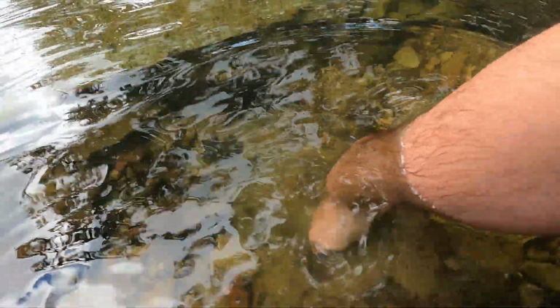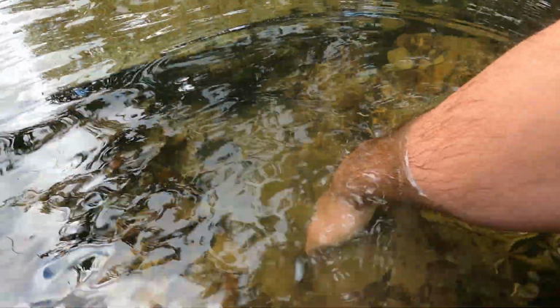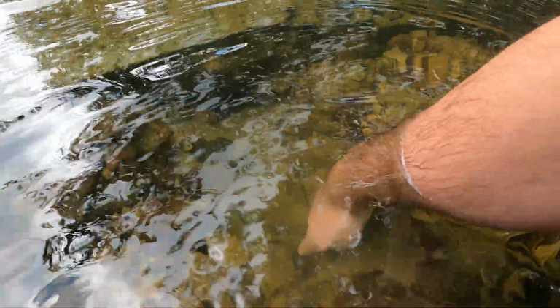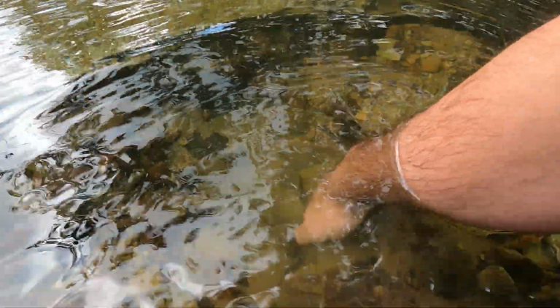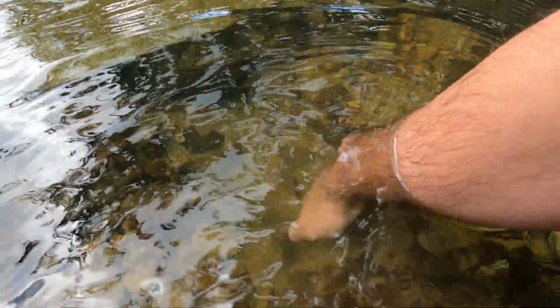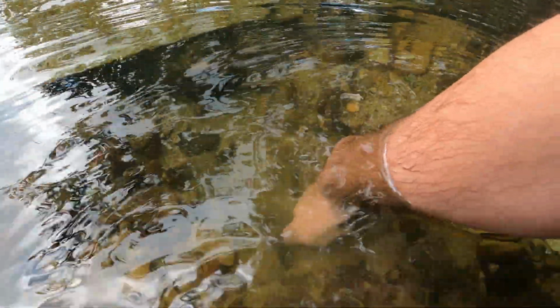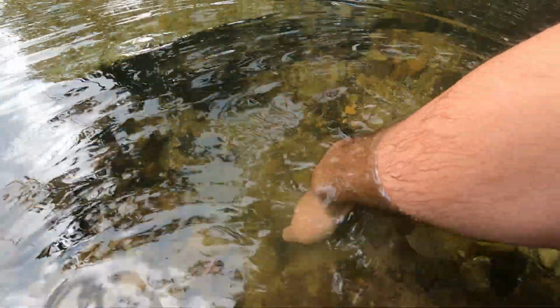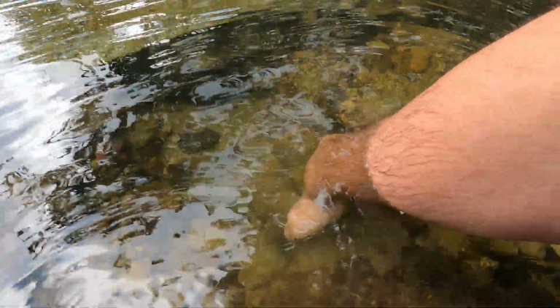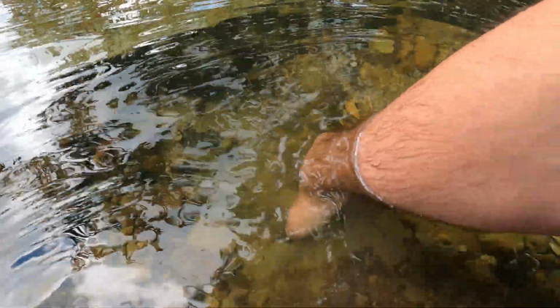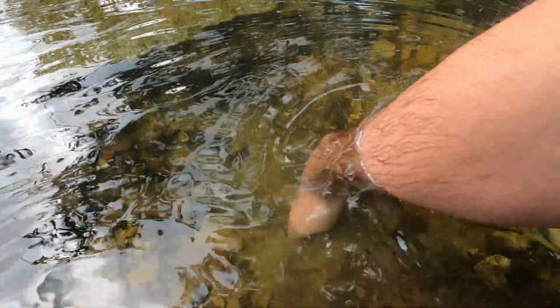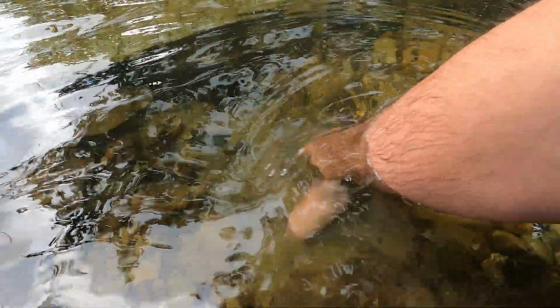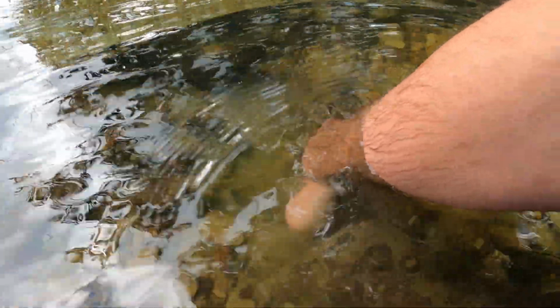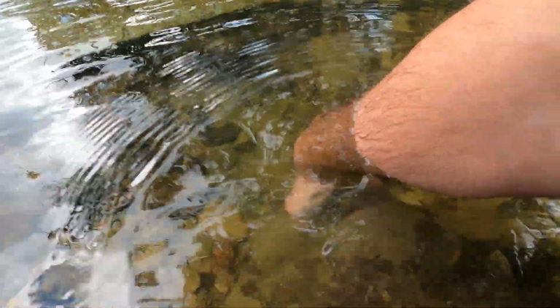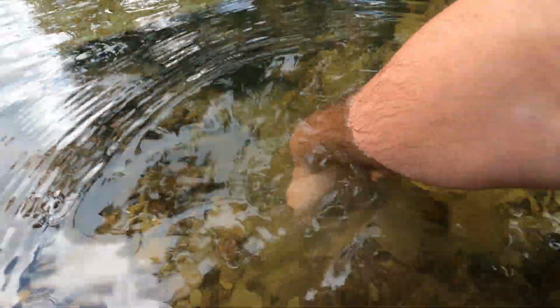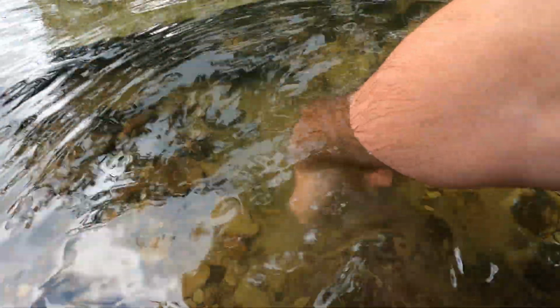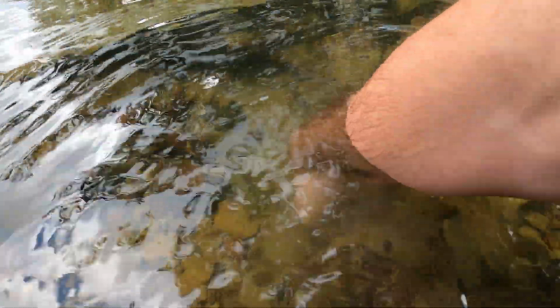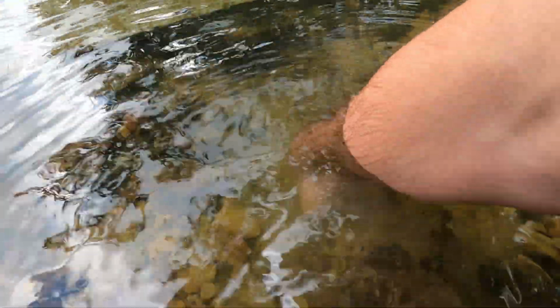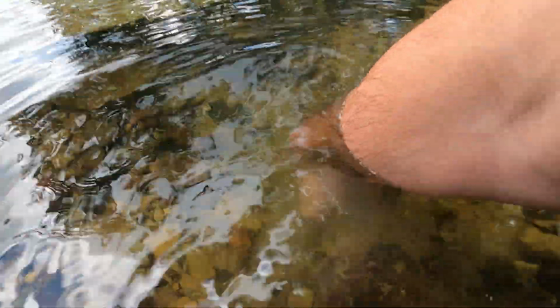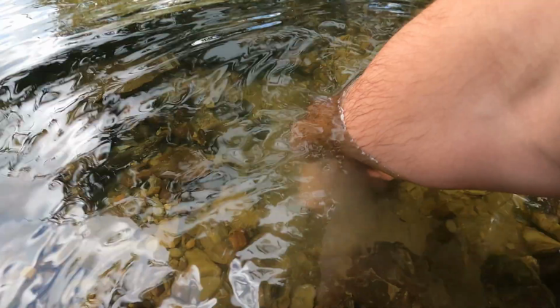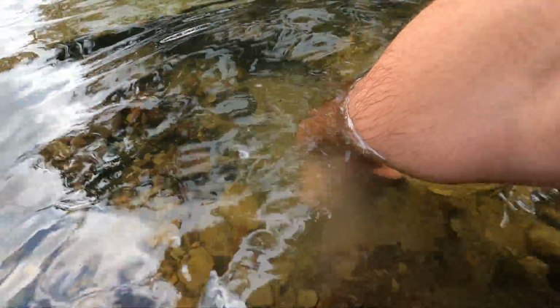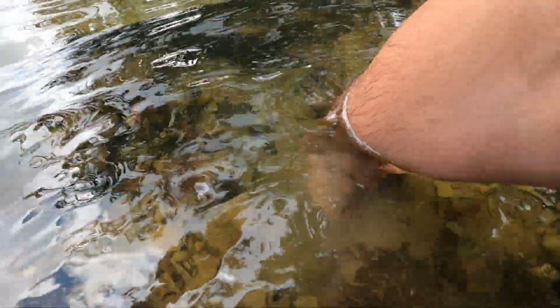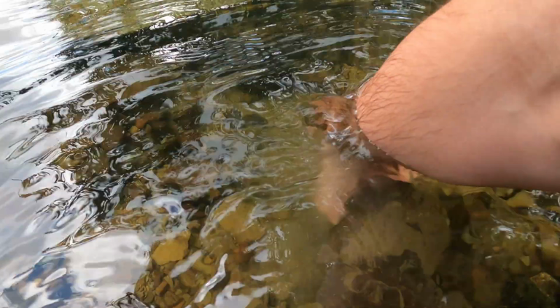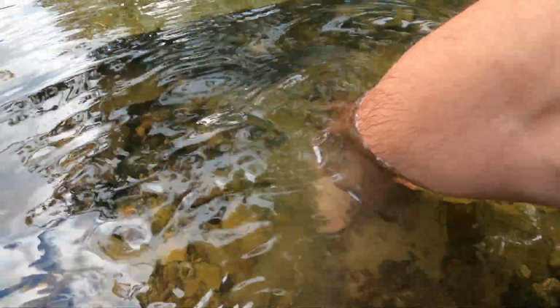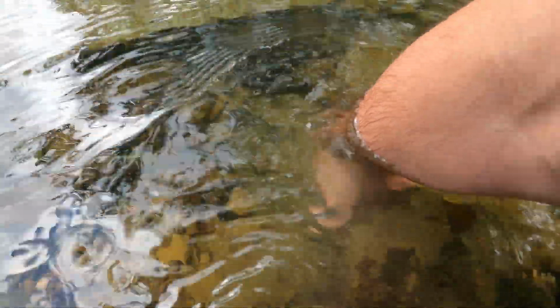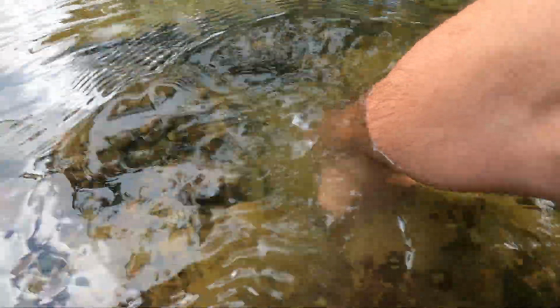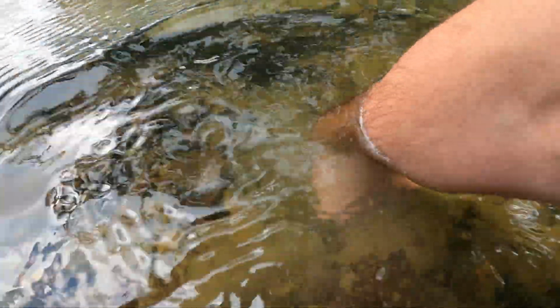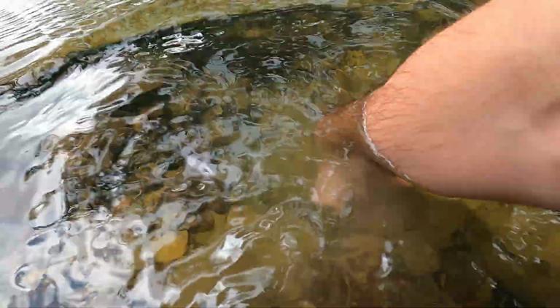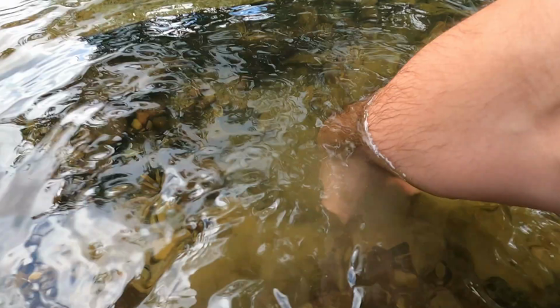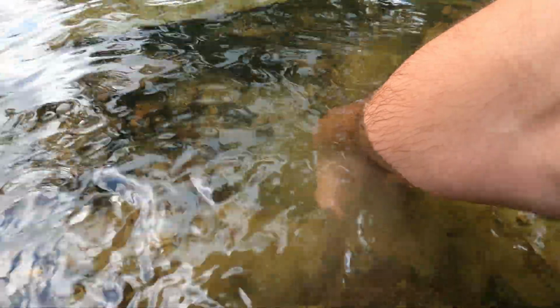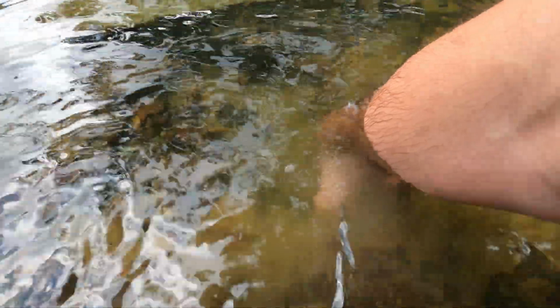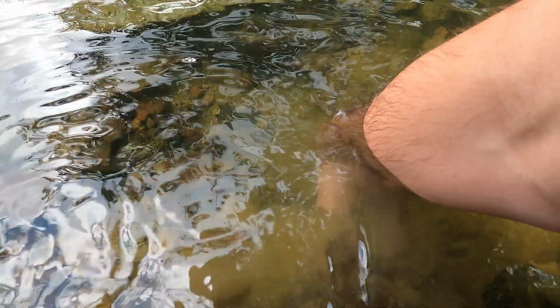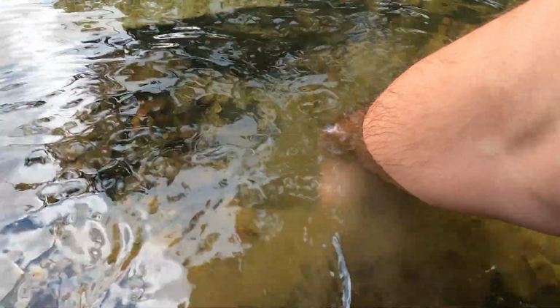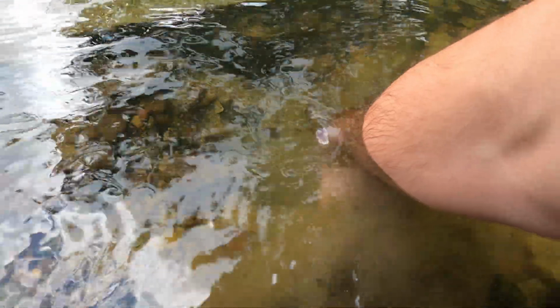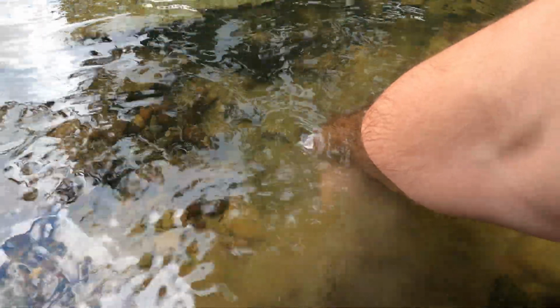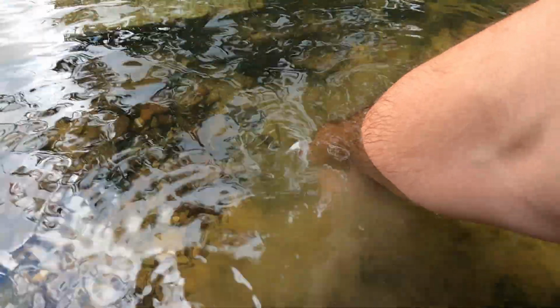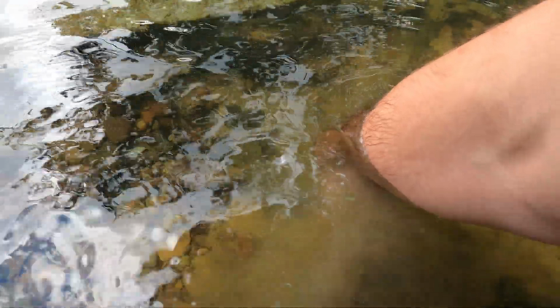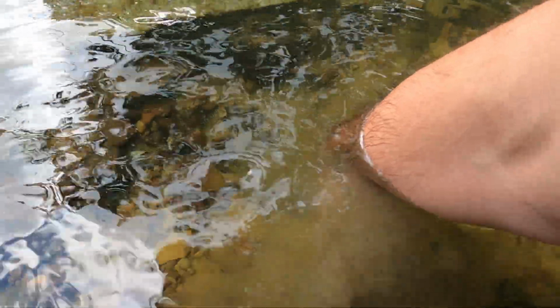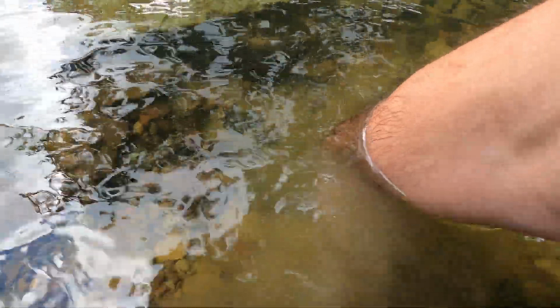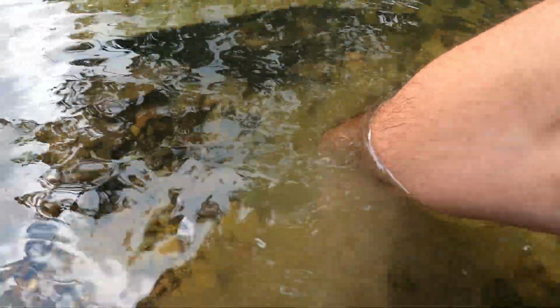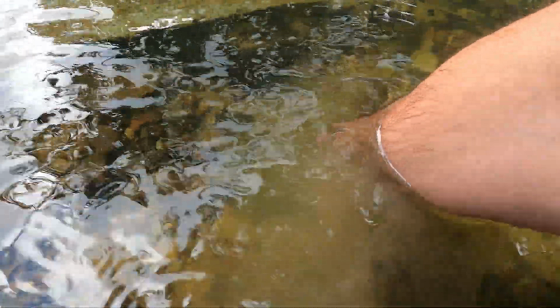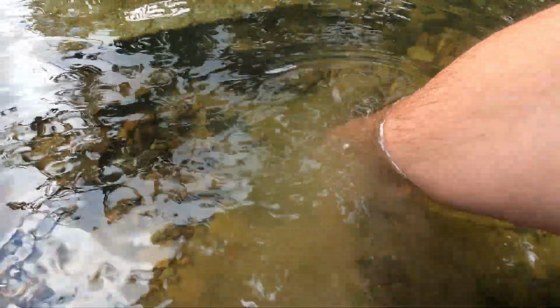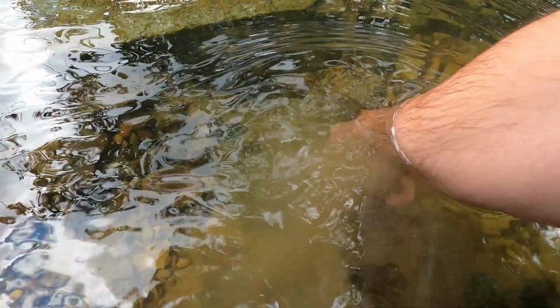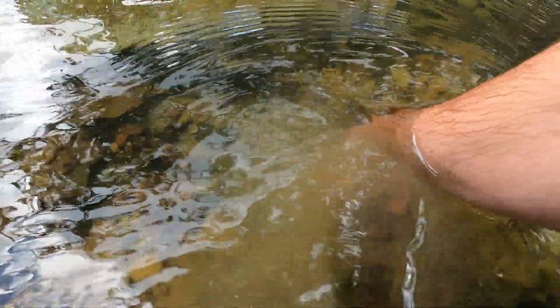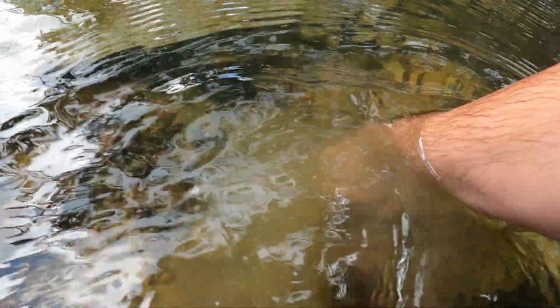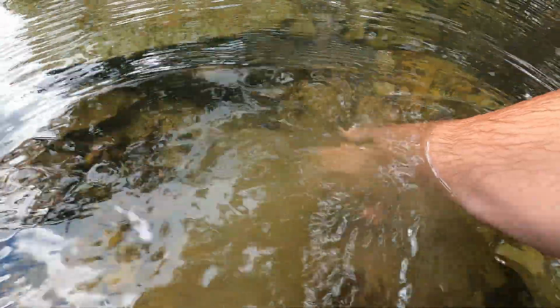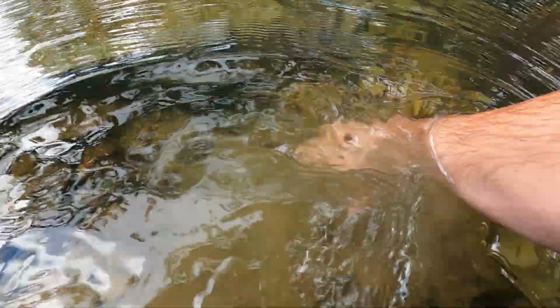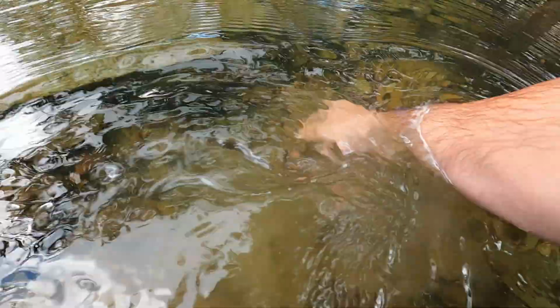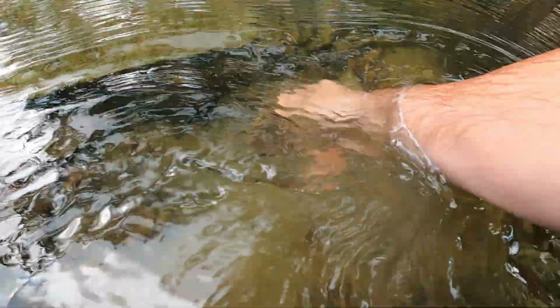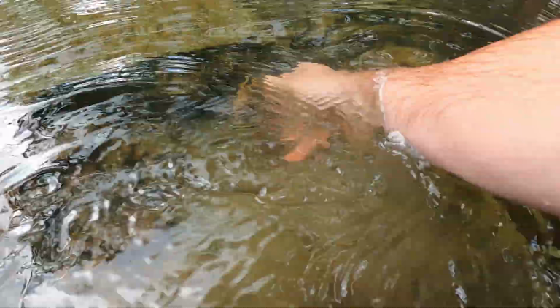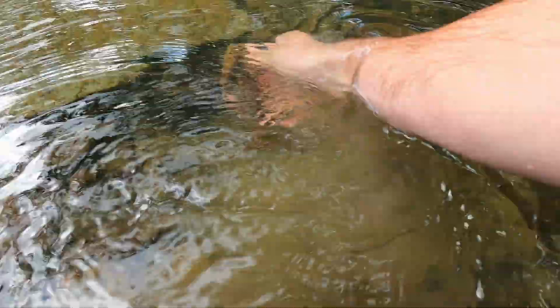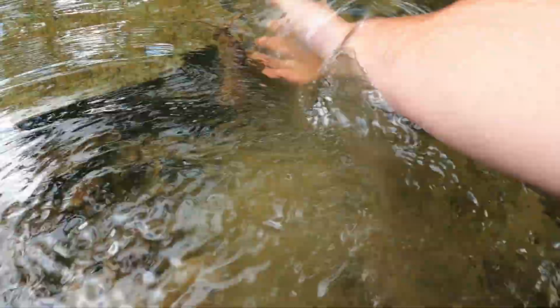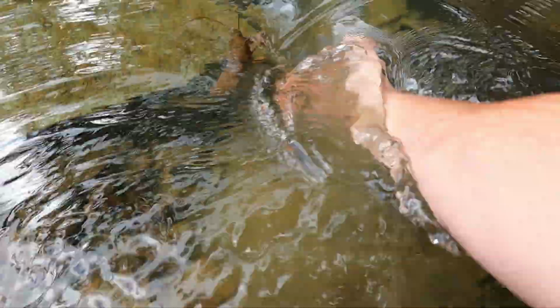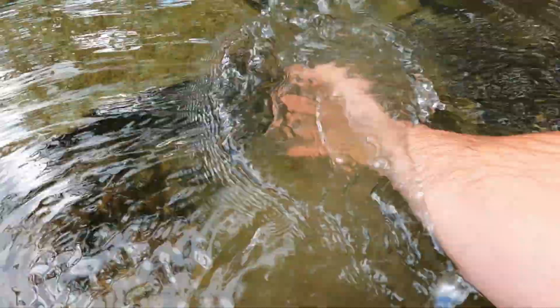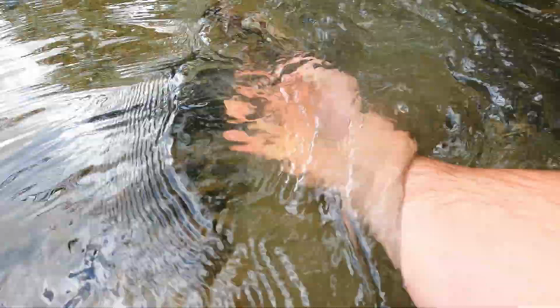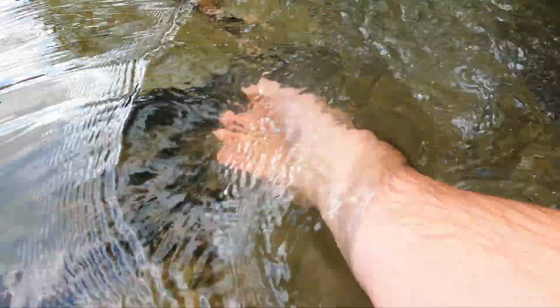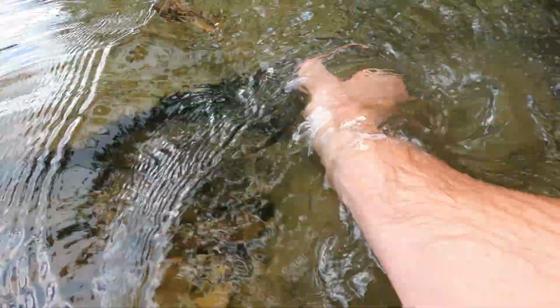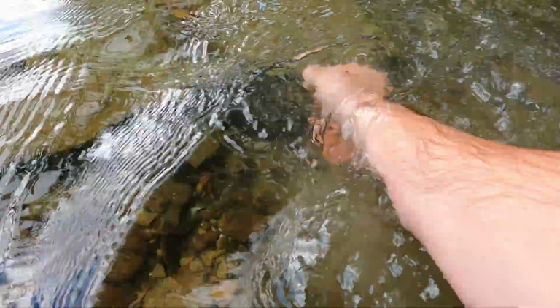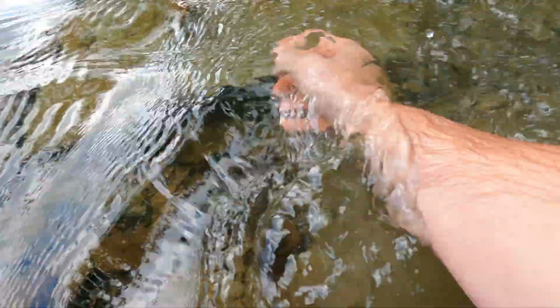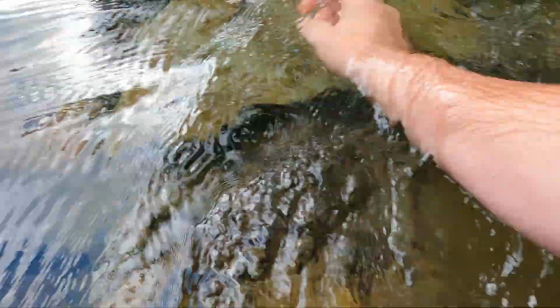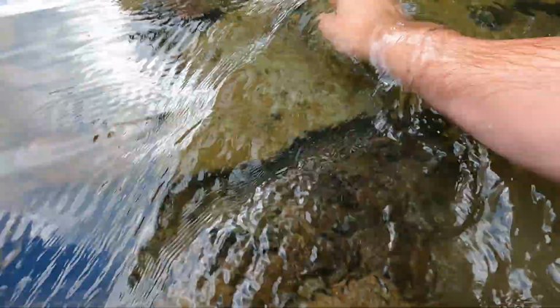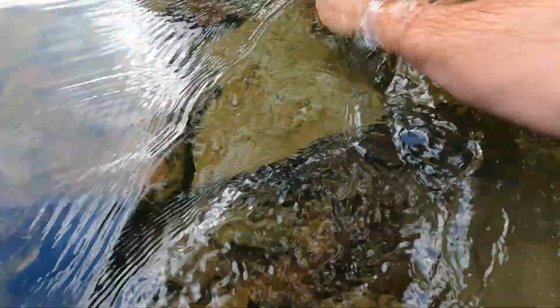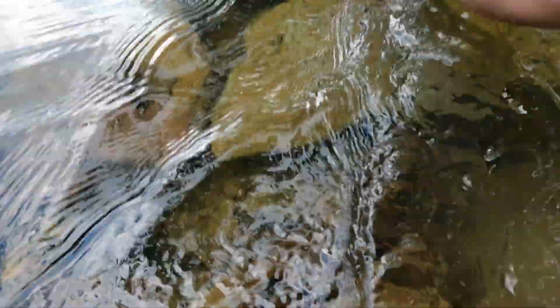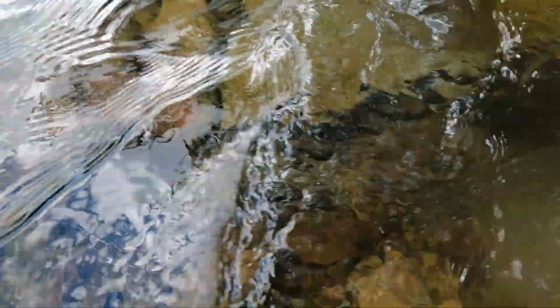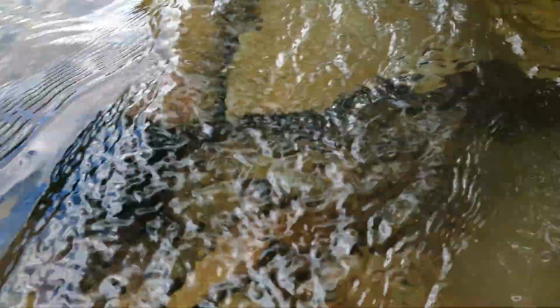I had to do a little crayfish noodling to get this crayfish out of its hole. It's a little less exciting than catfish noodling, but still fun.